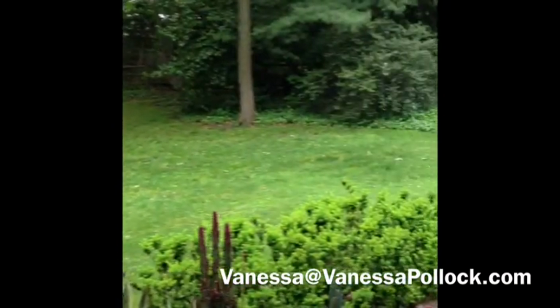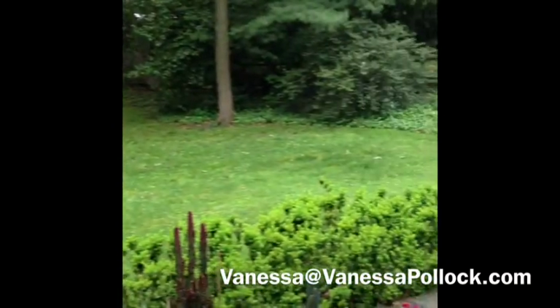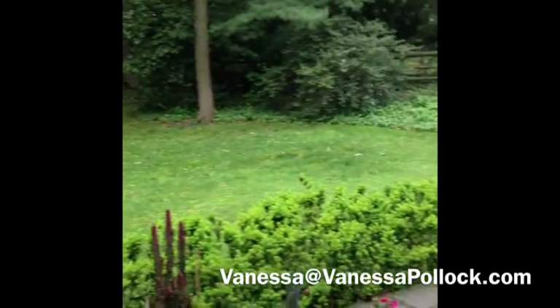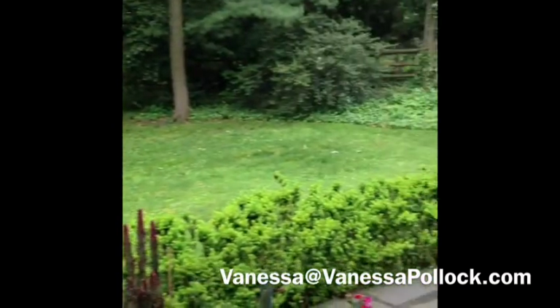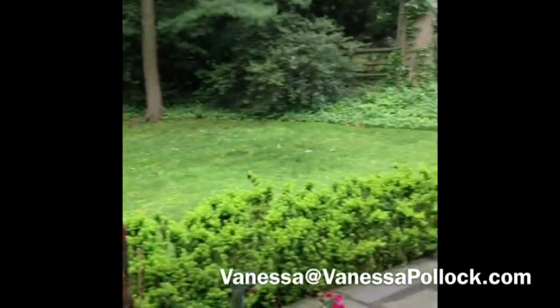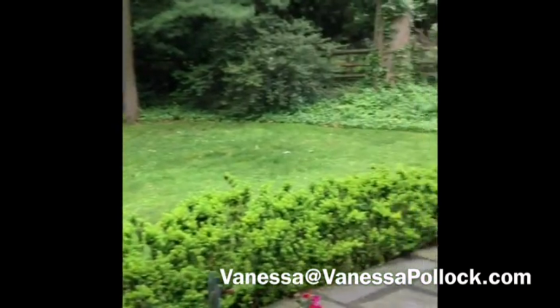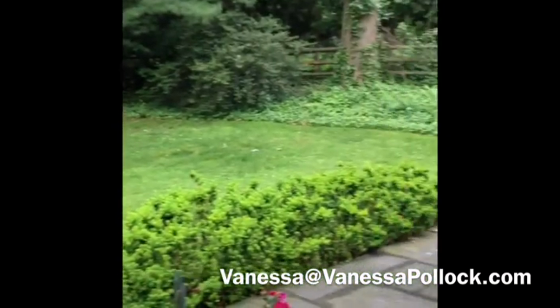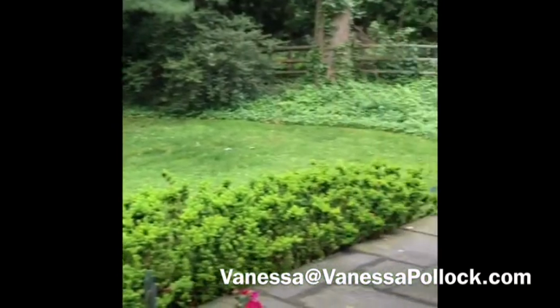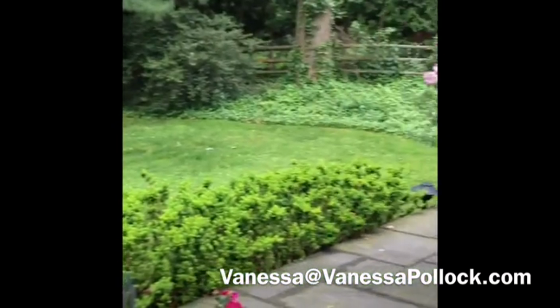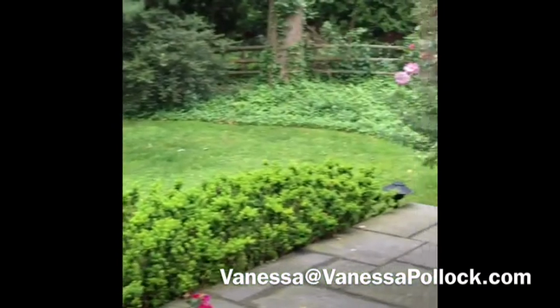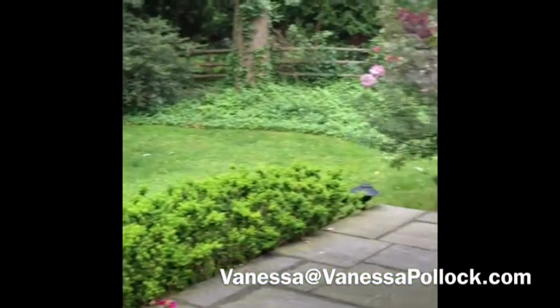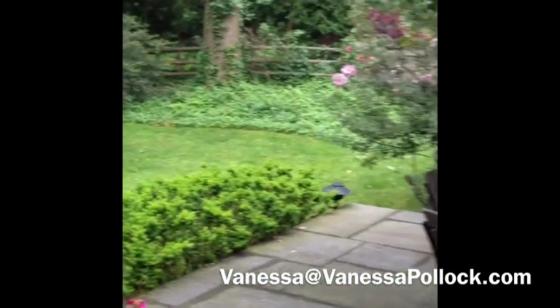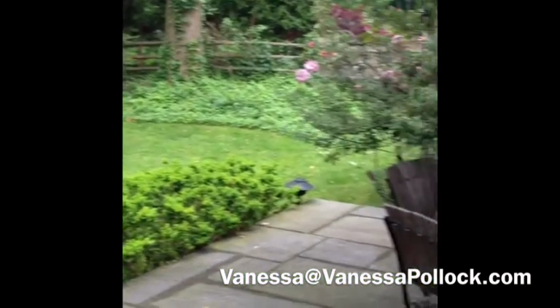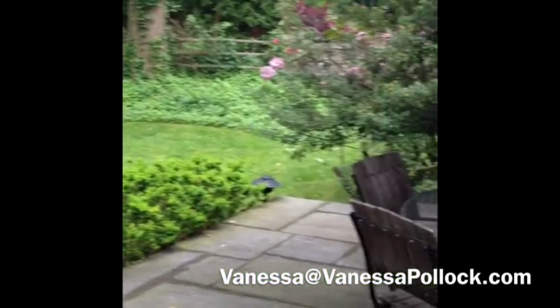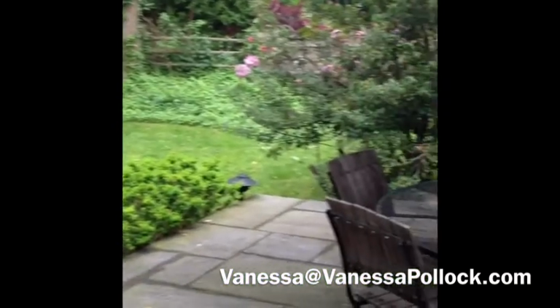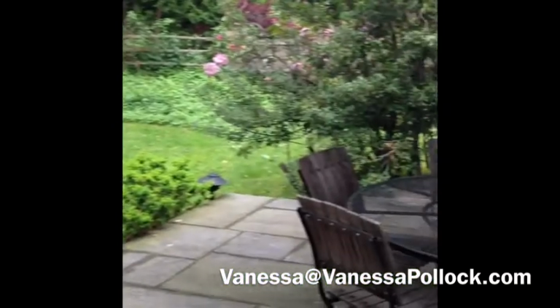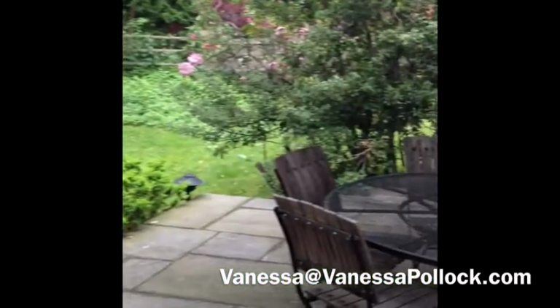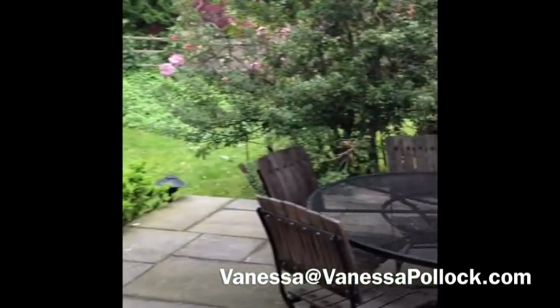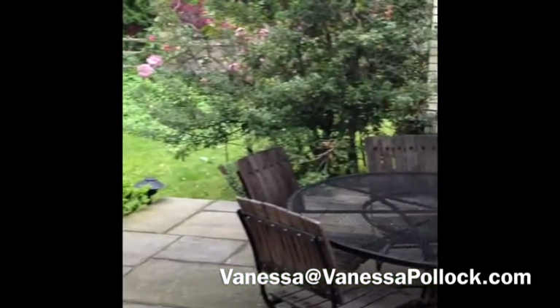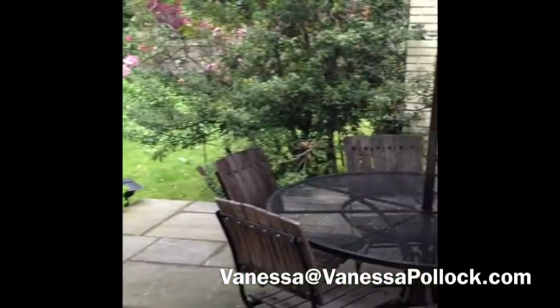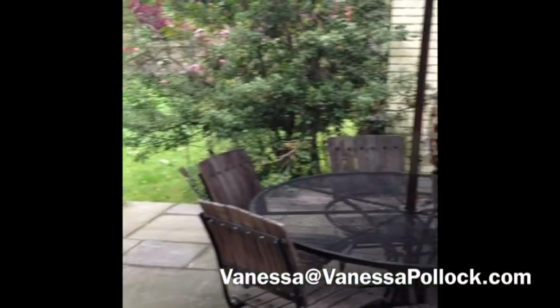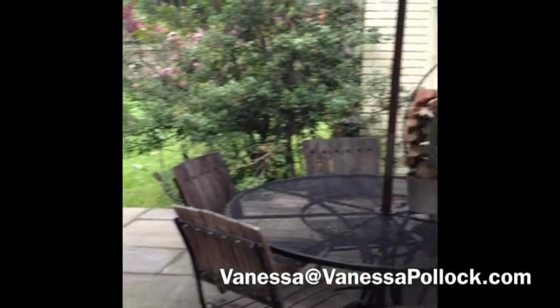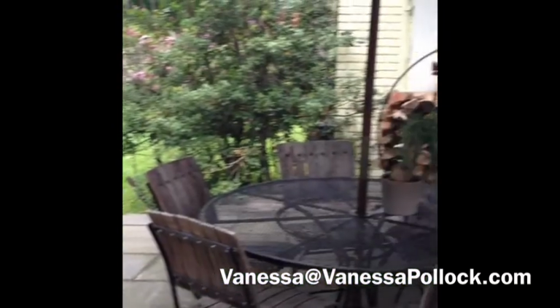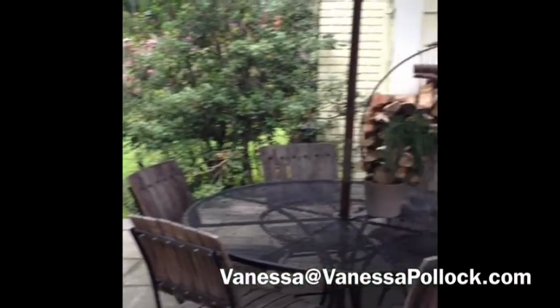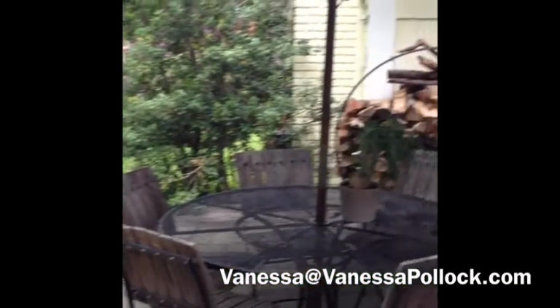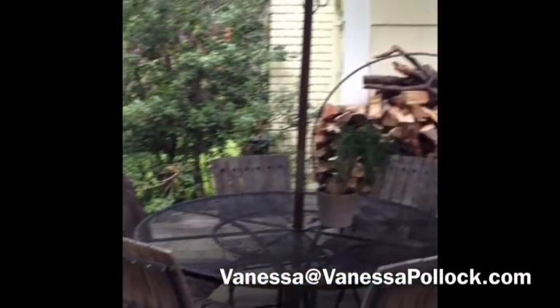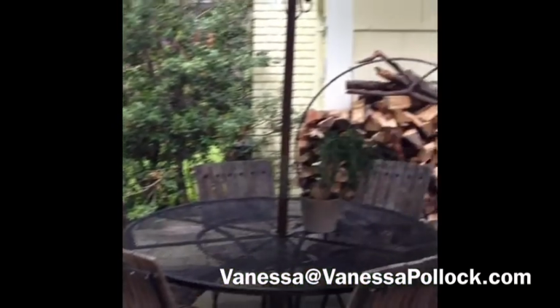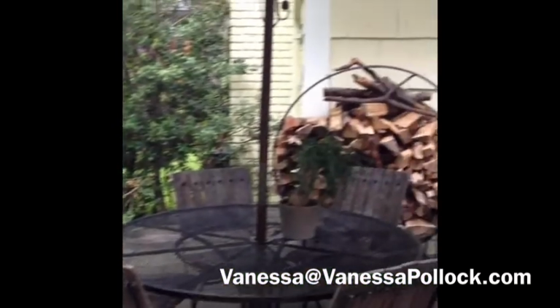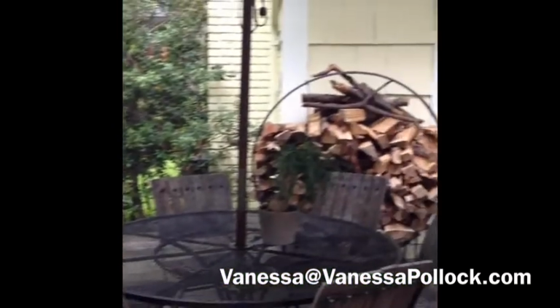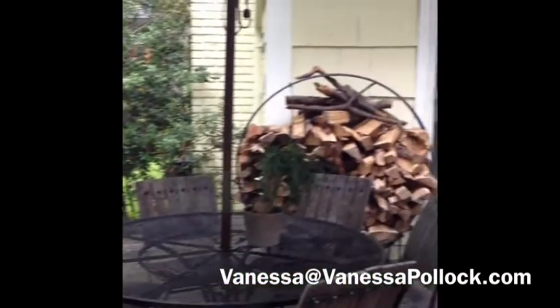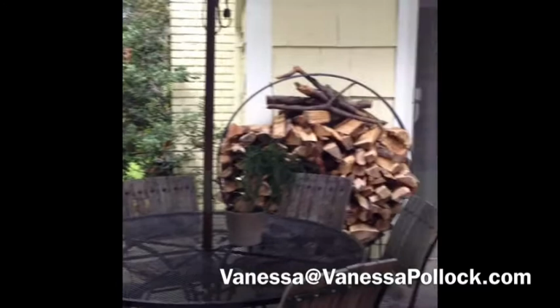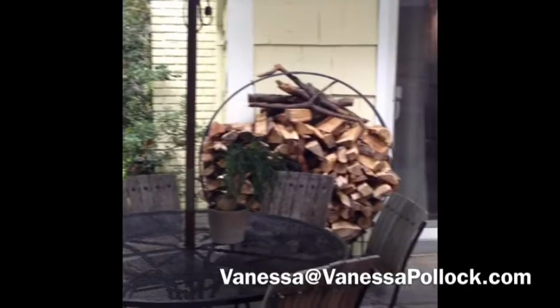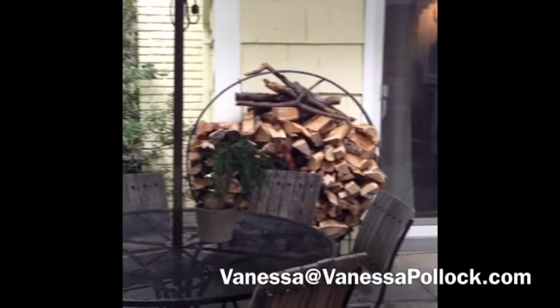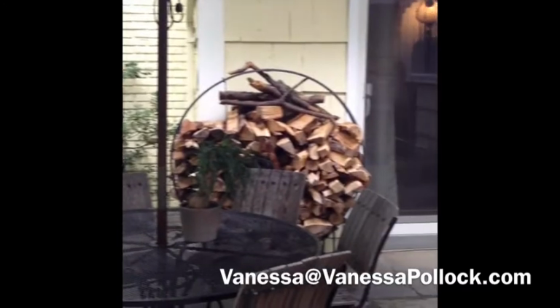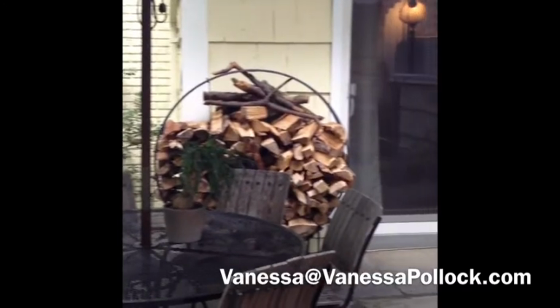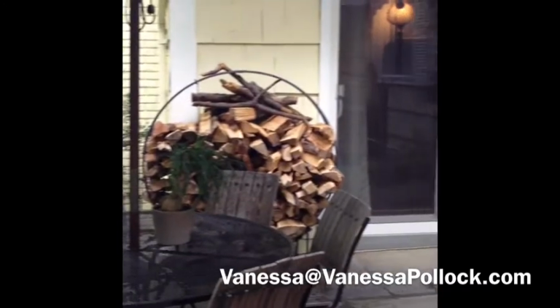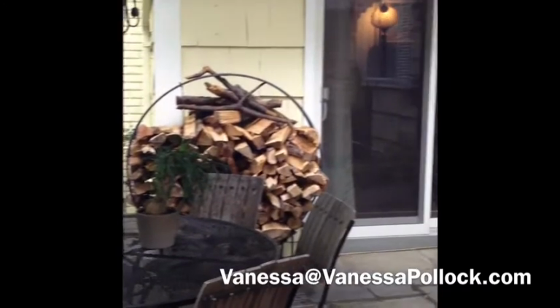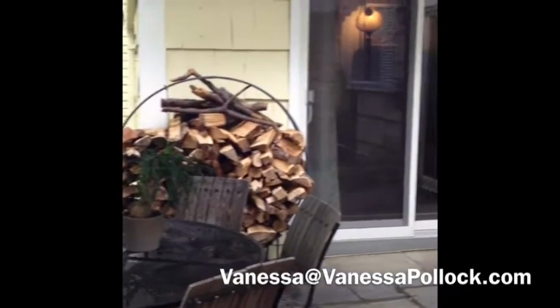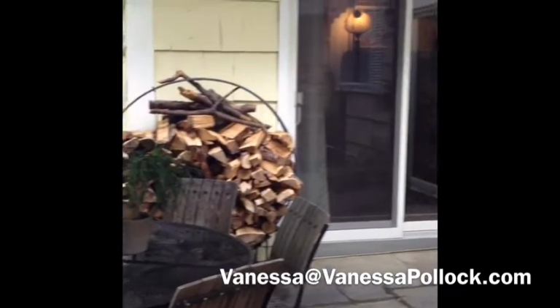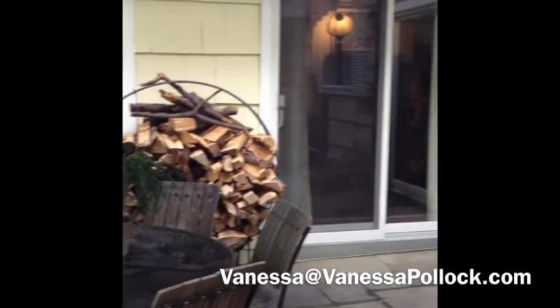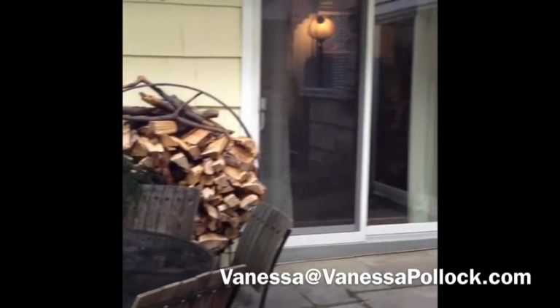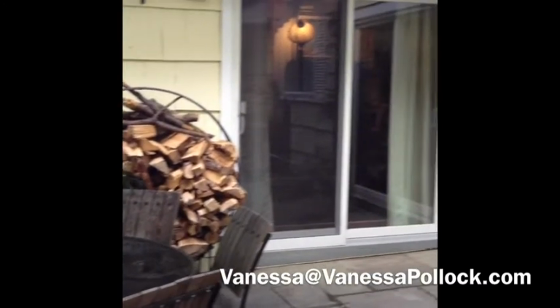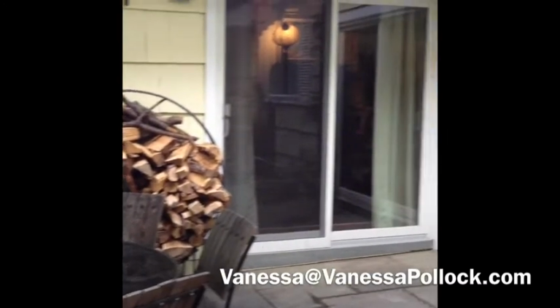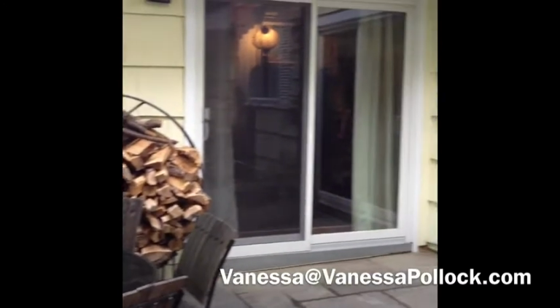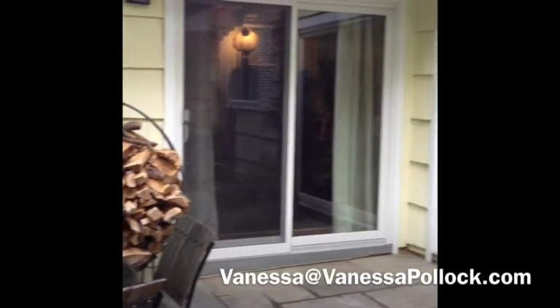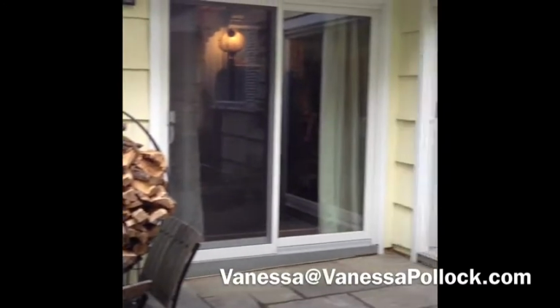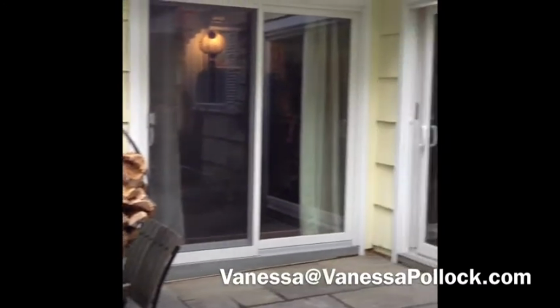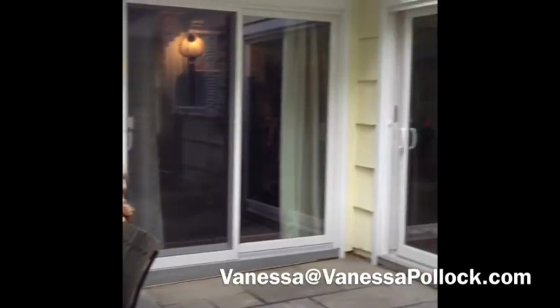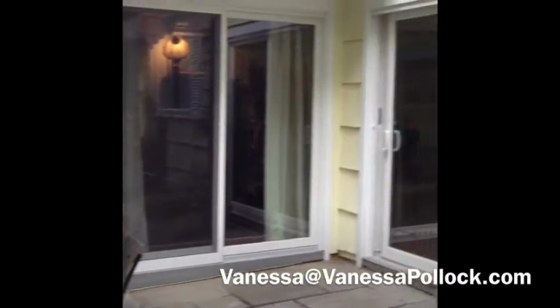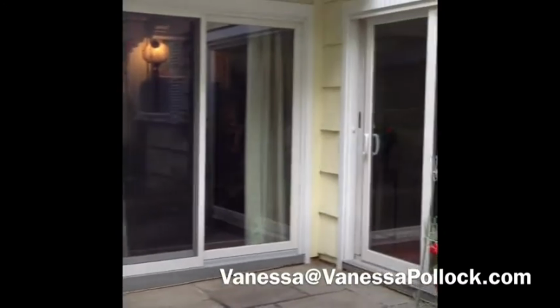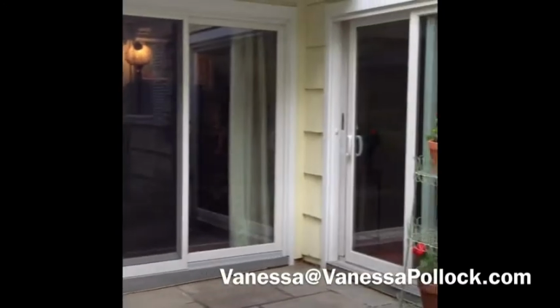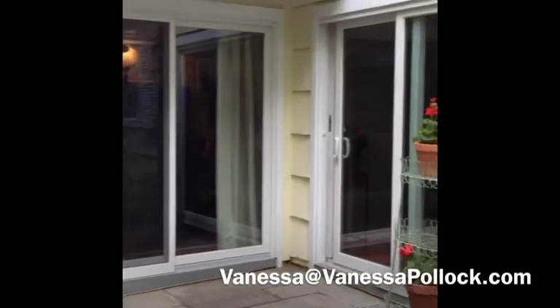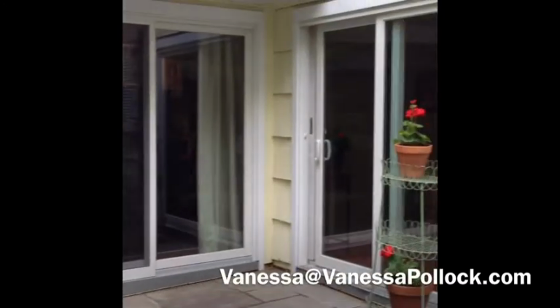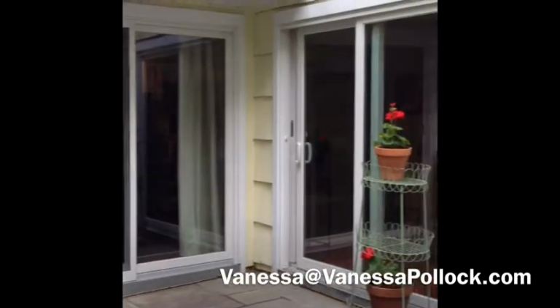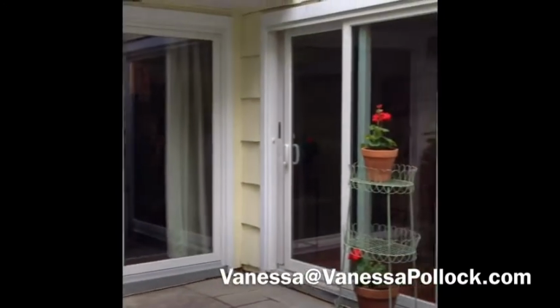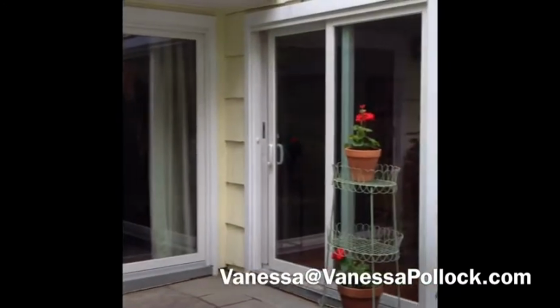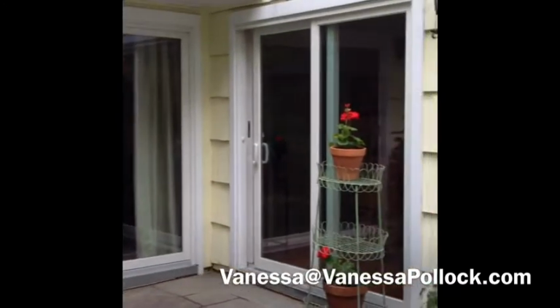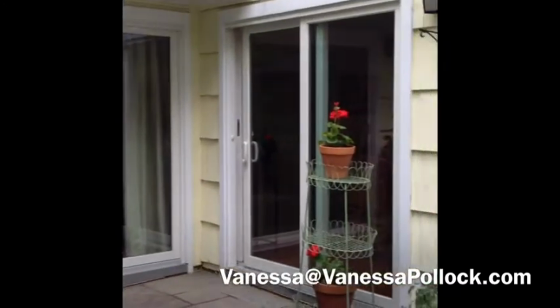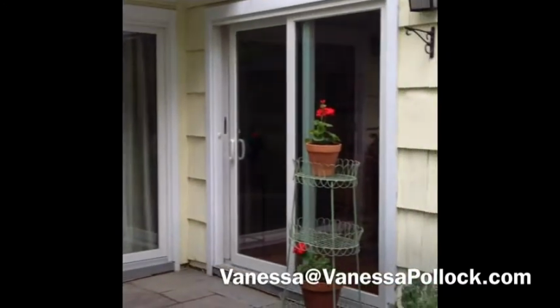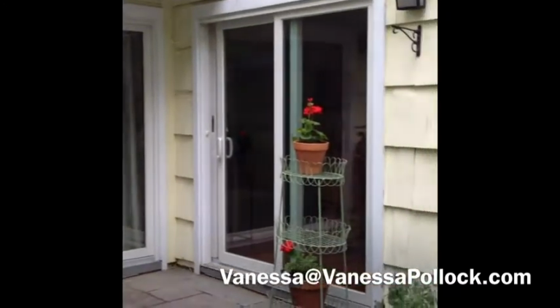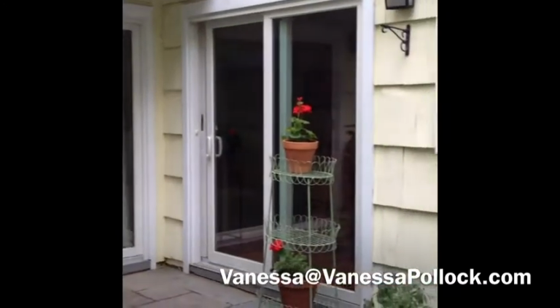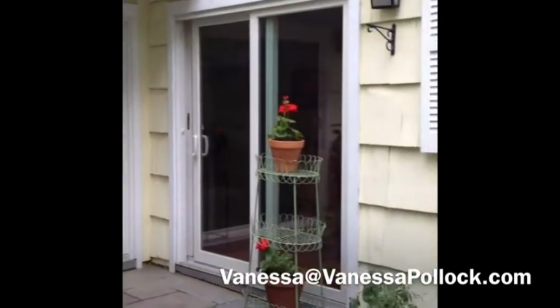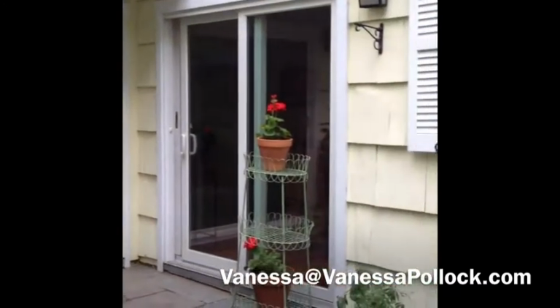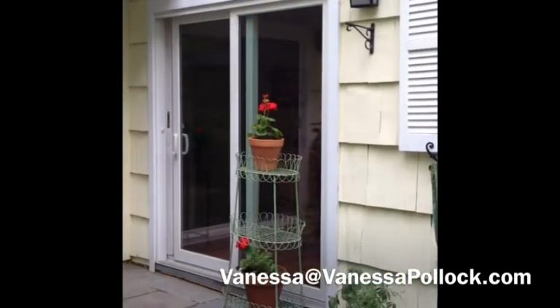For your private showing, please call me at 917-723-4006. Thank you for watching.